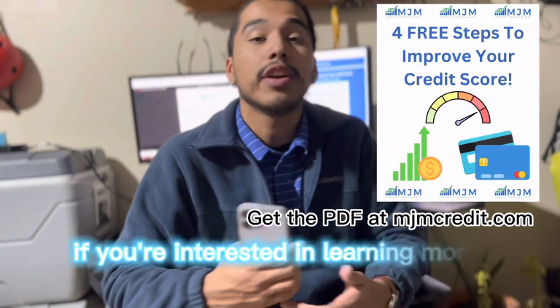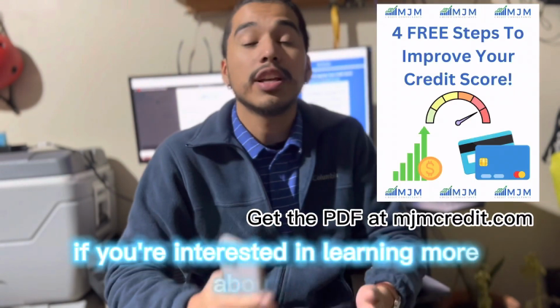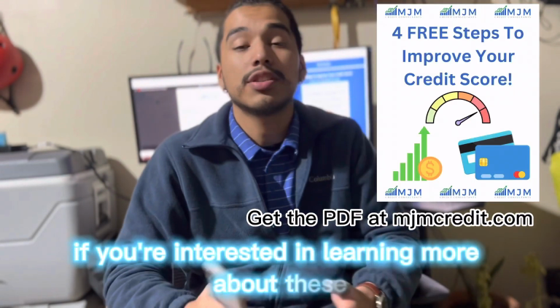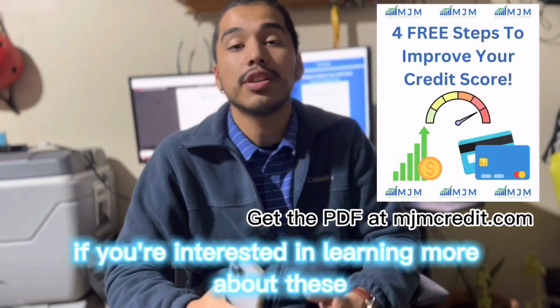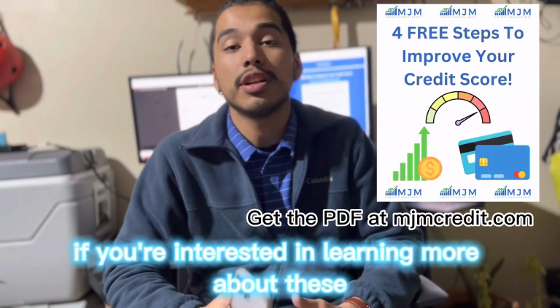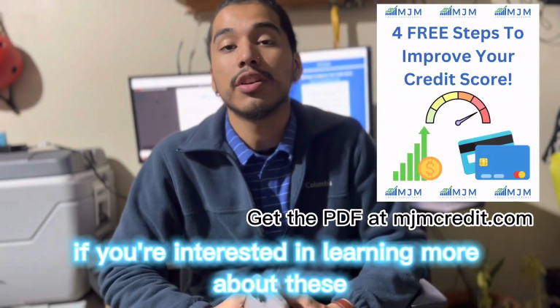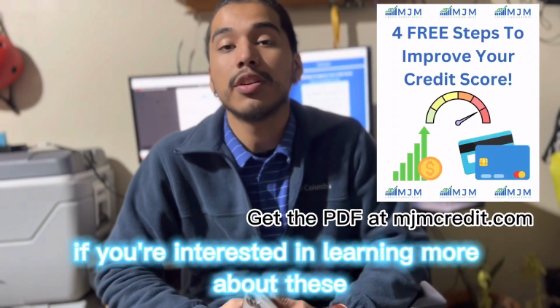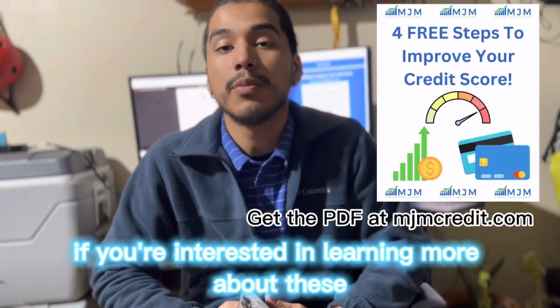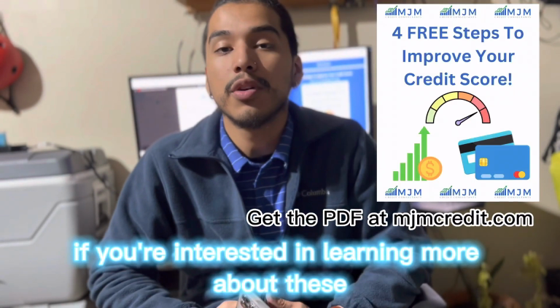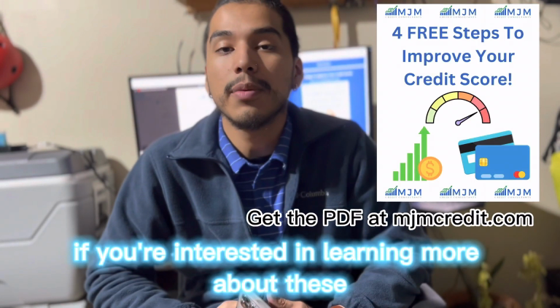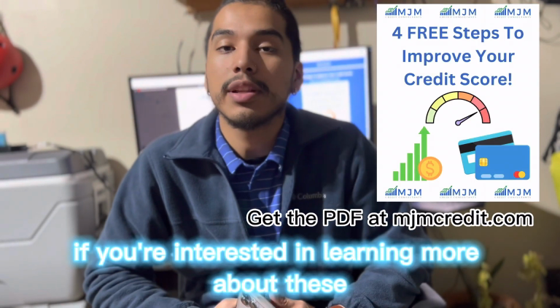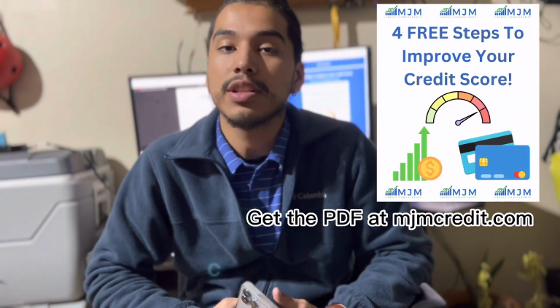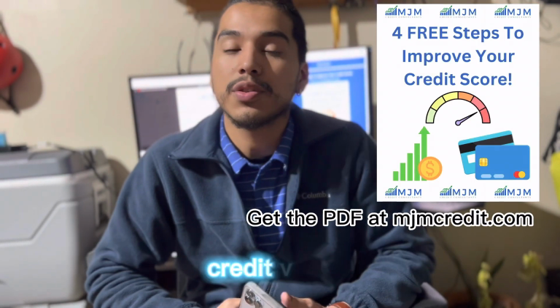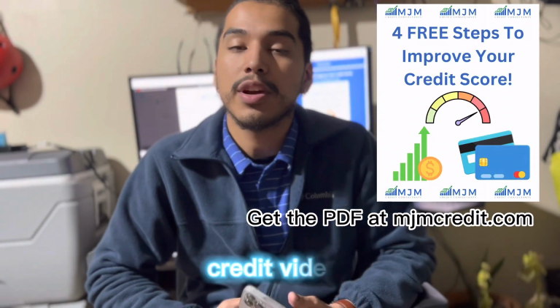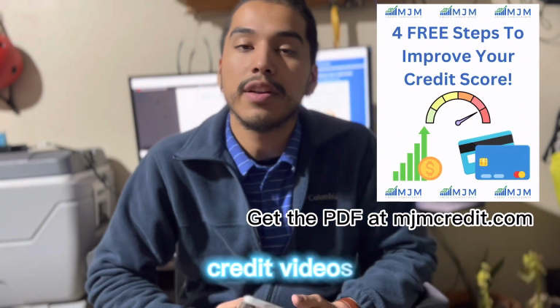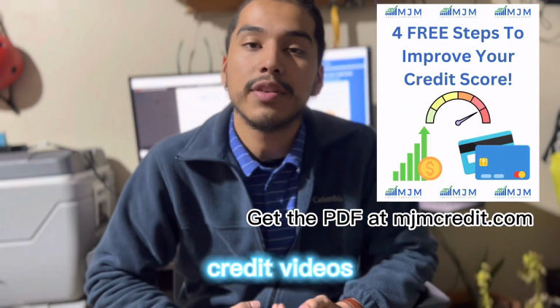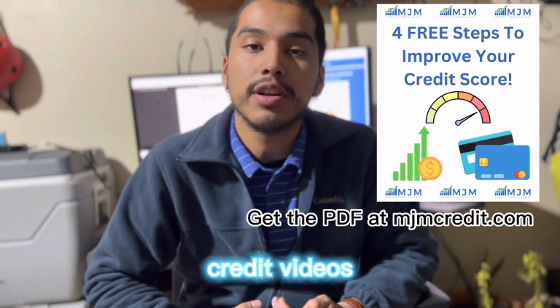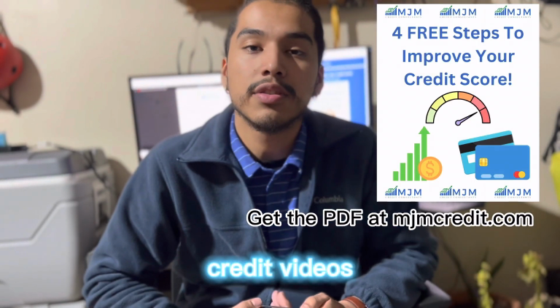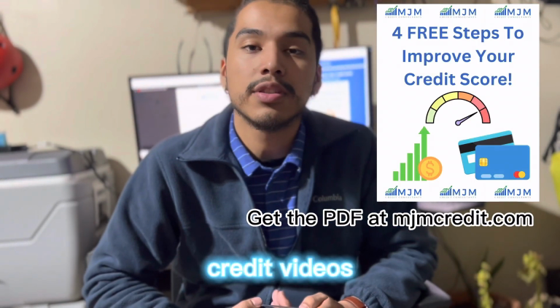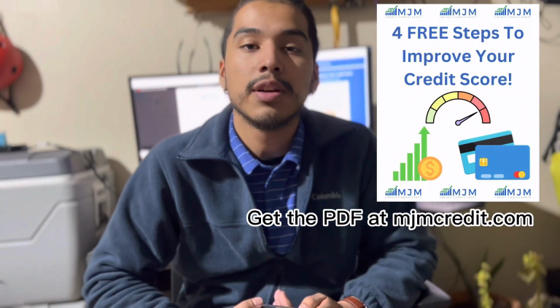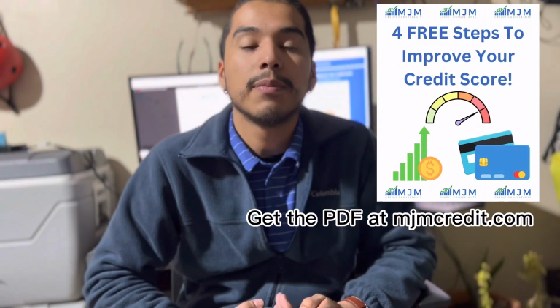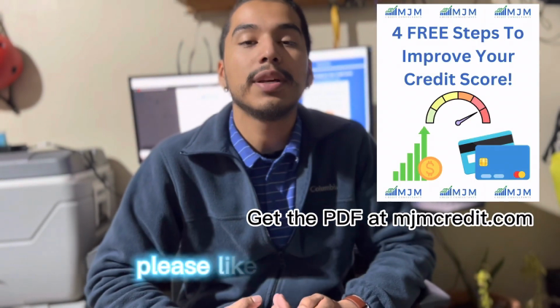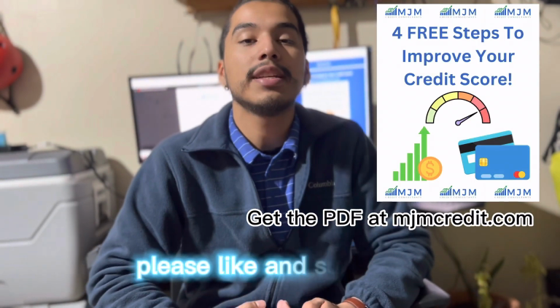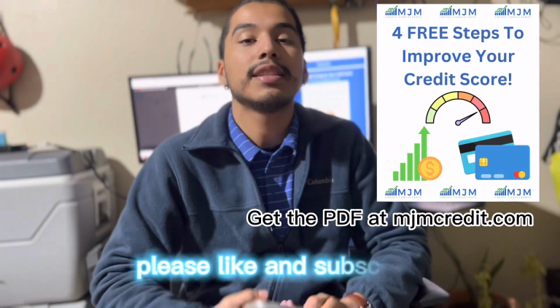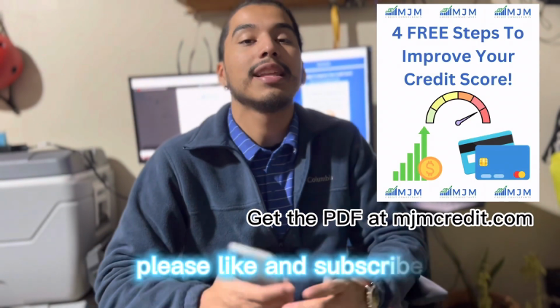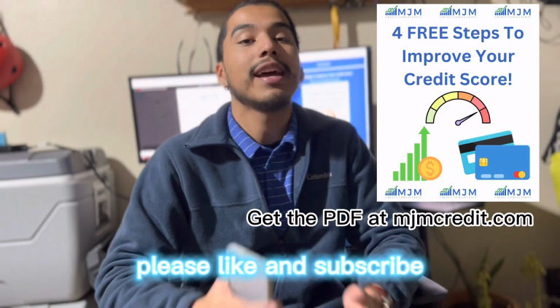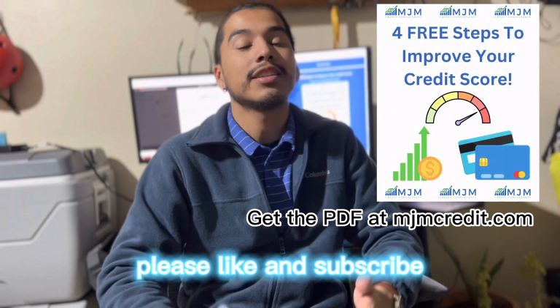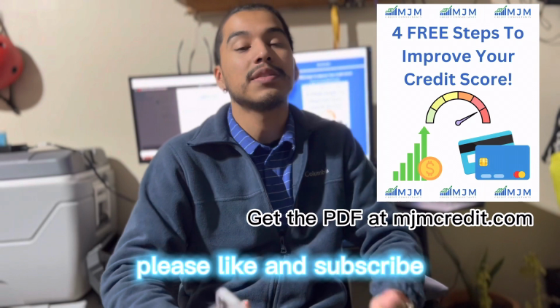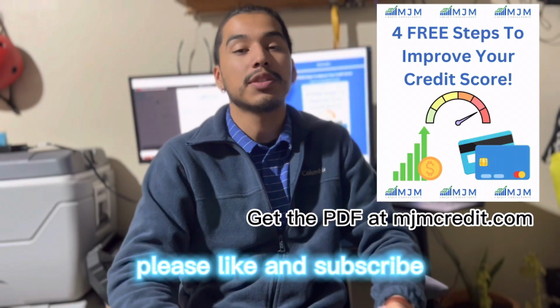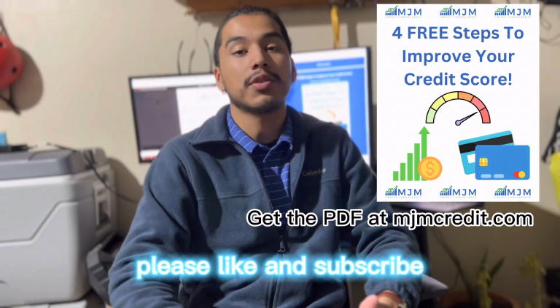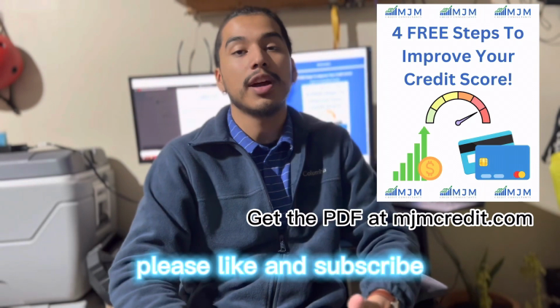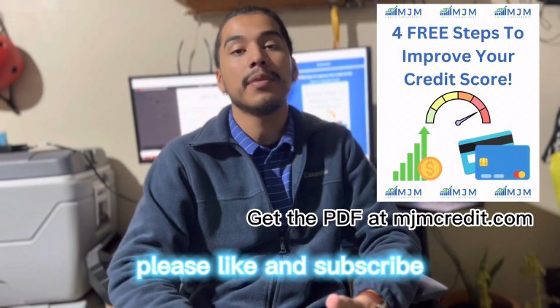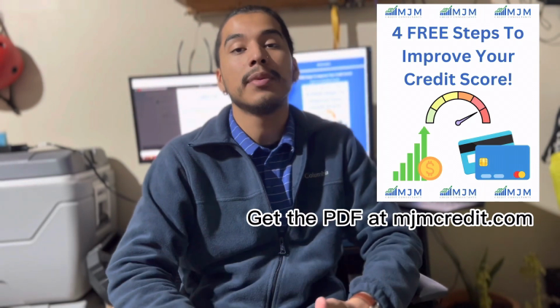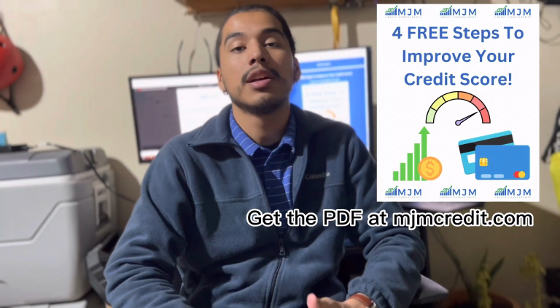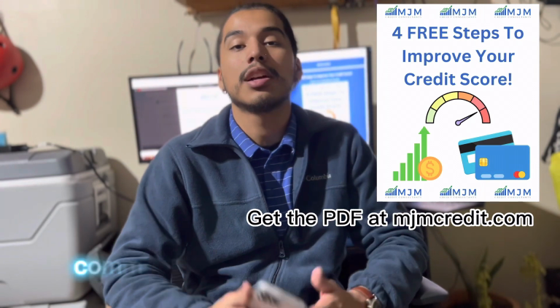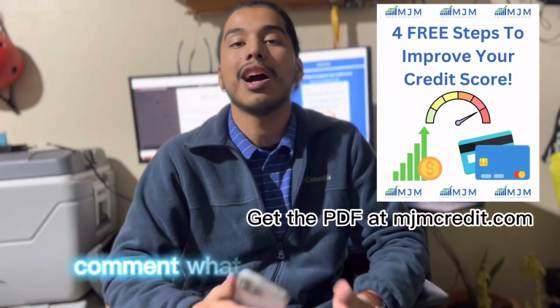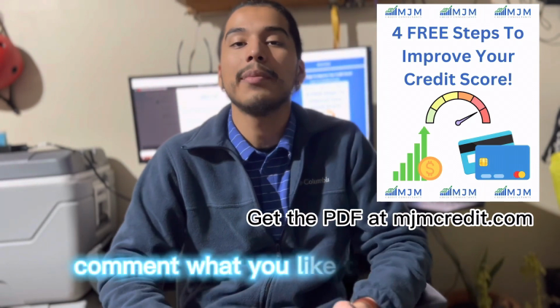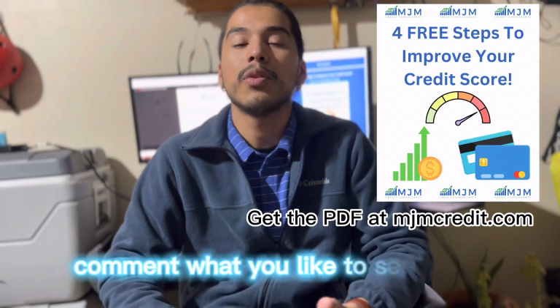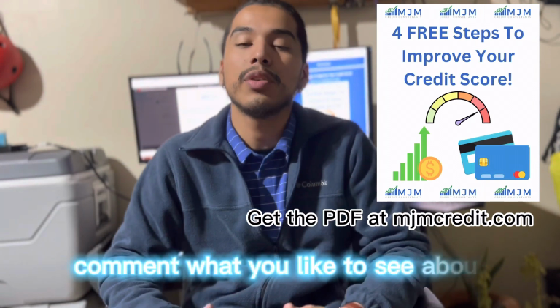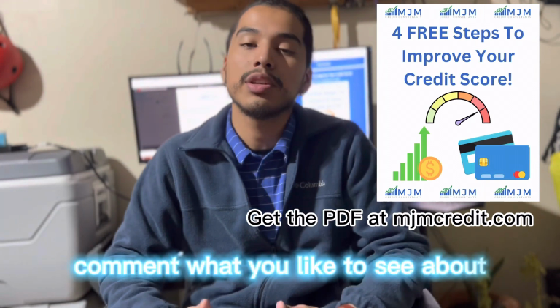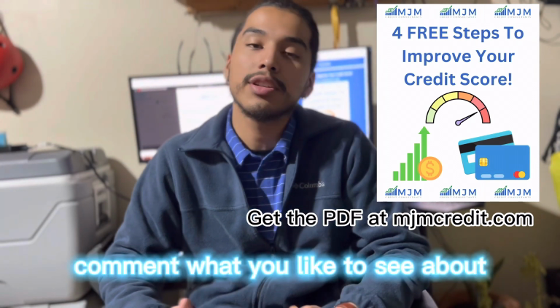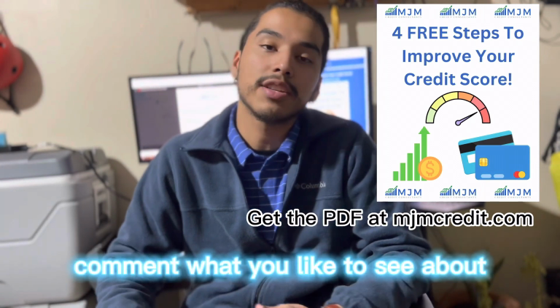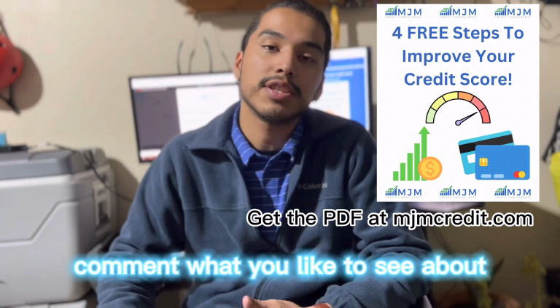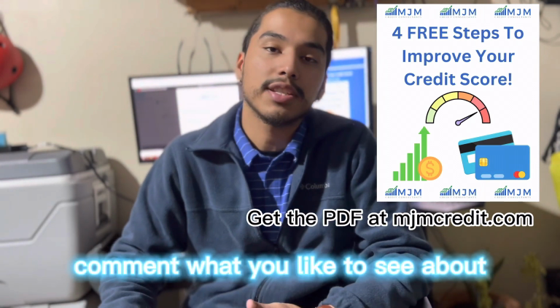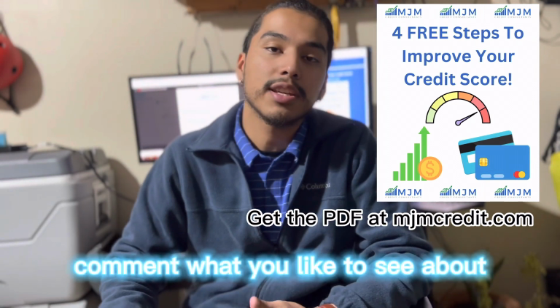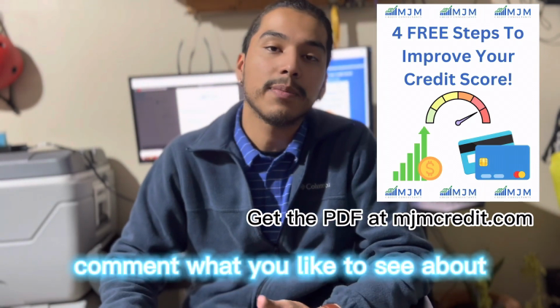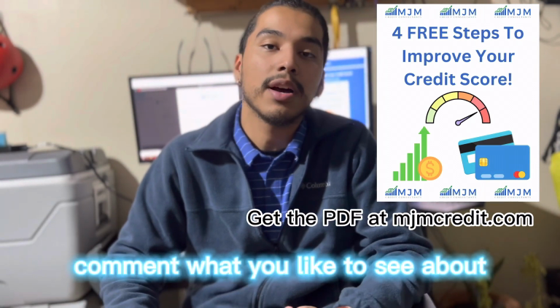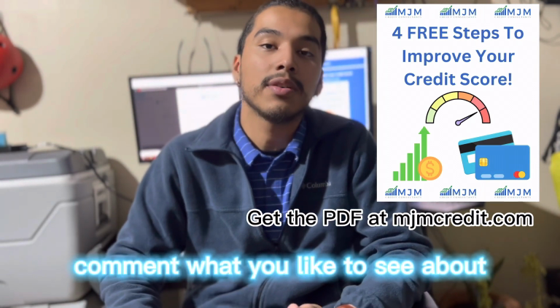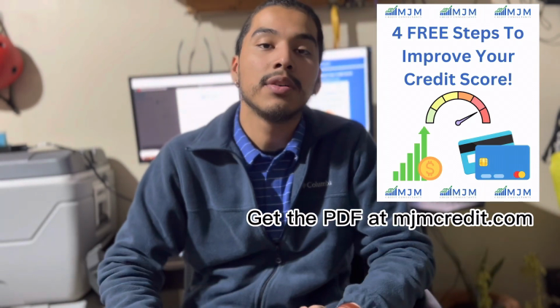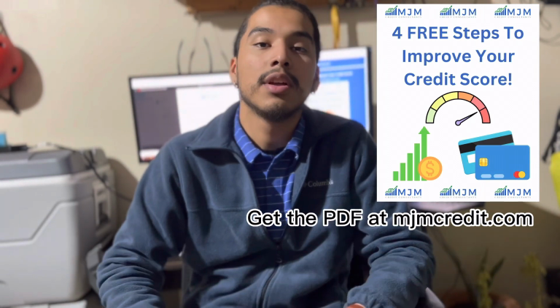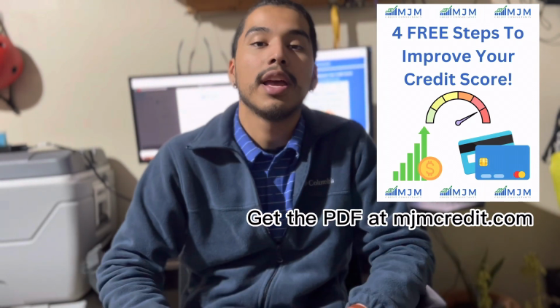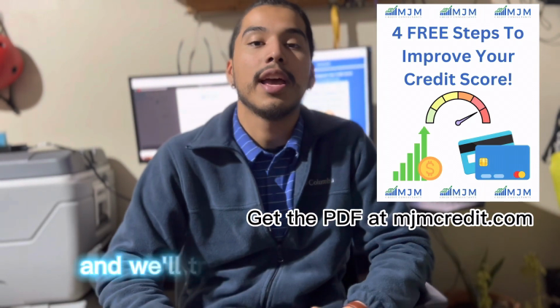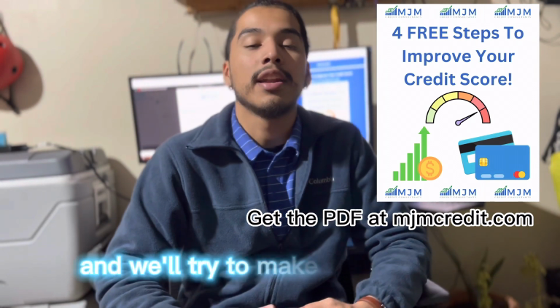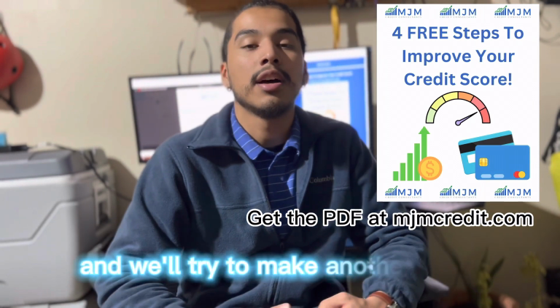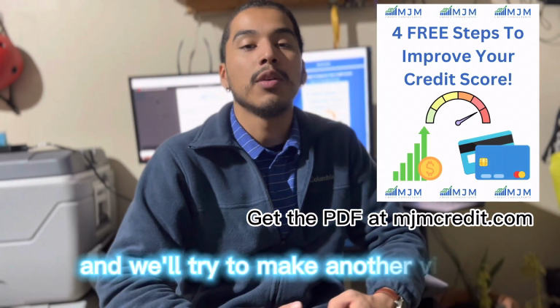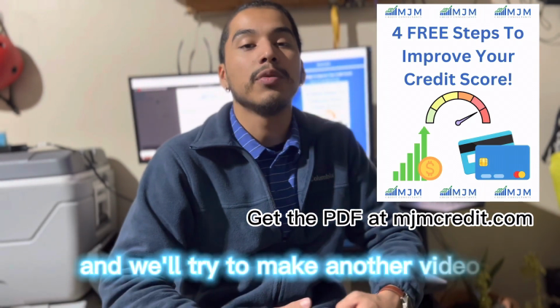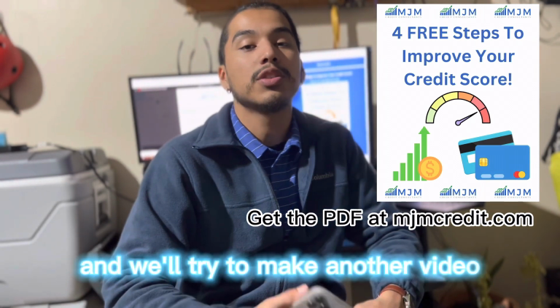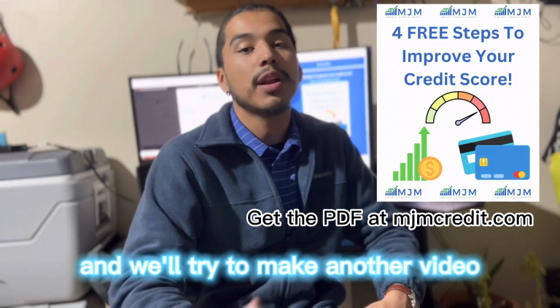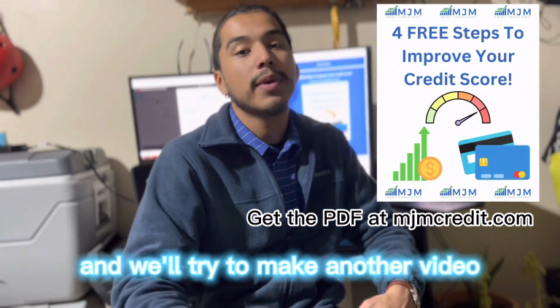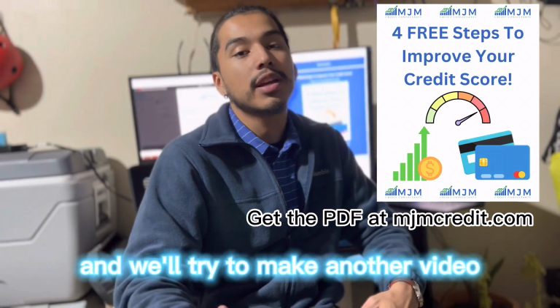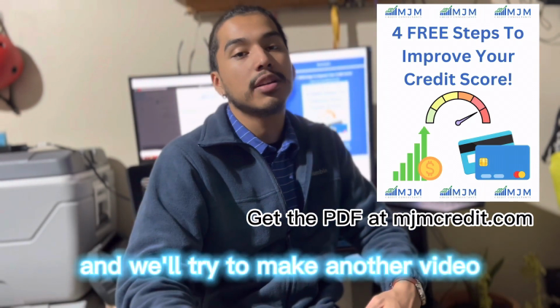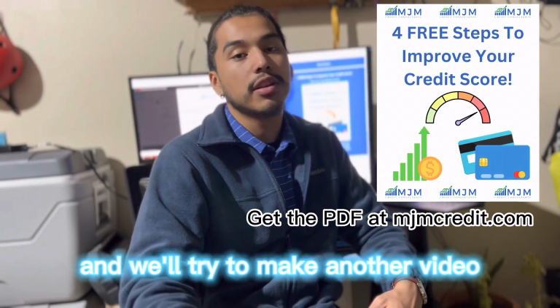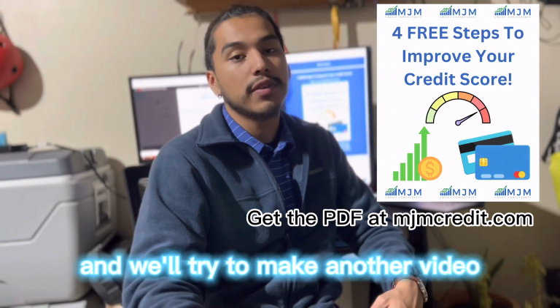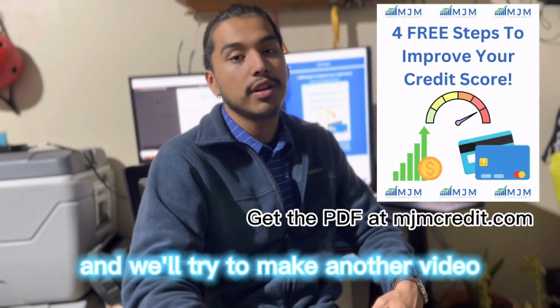If you're interested in learning more, please like and subscribe, and comment what you'd like to see, and we'll try to make another video.